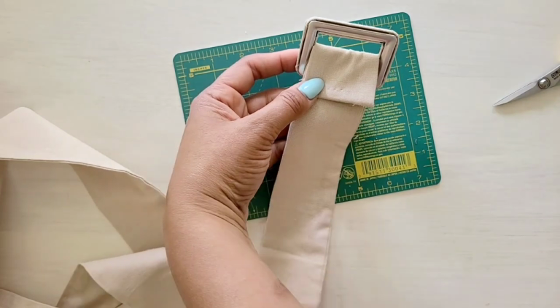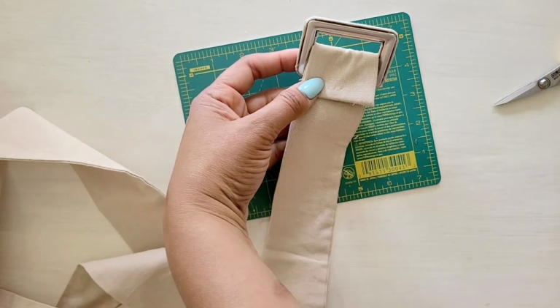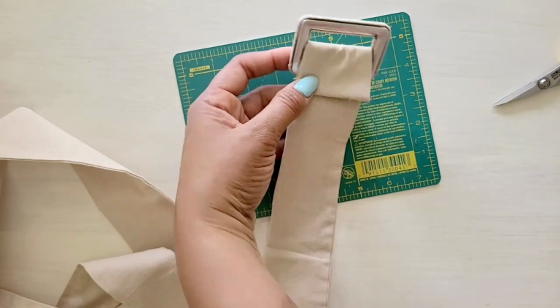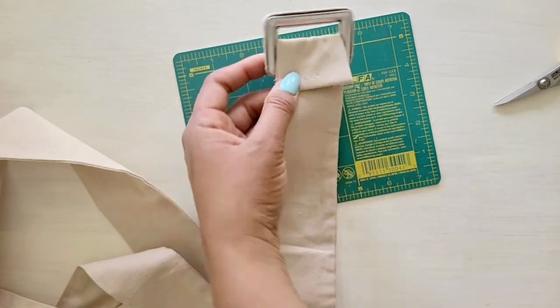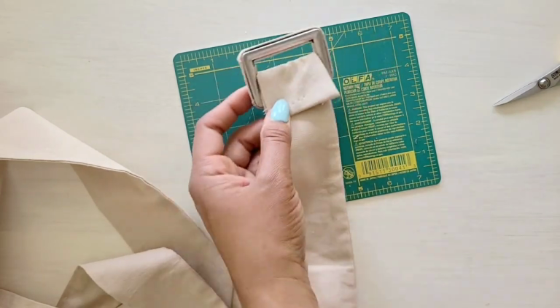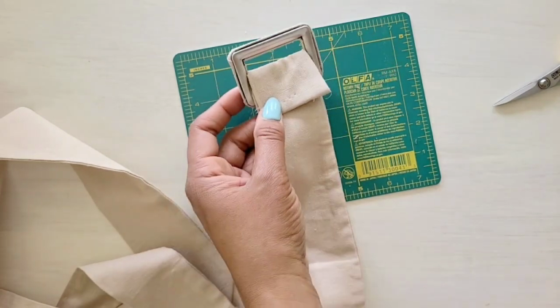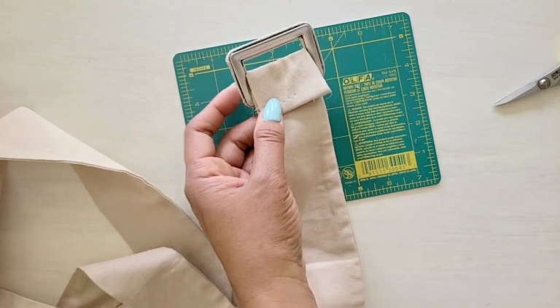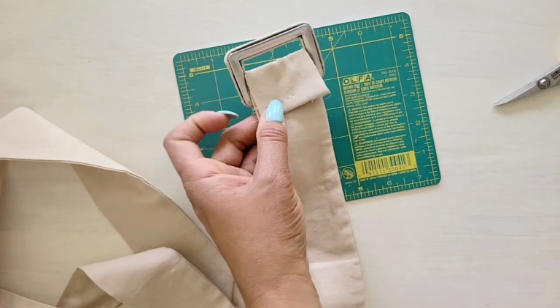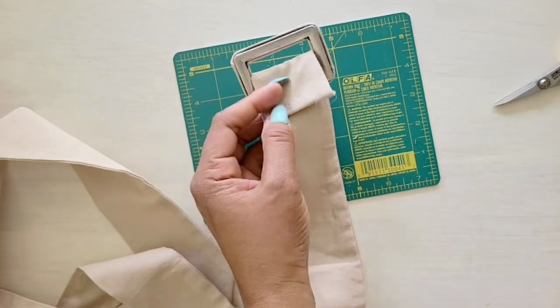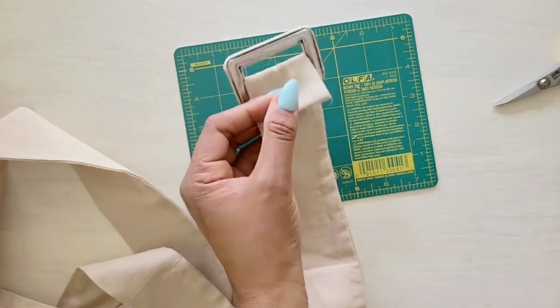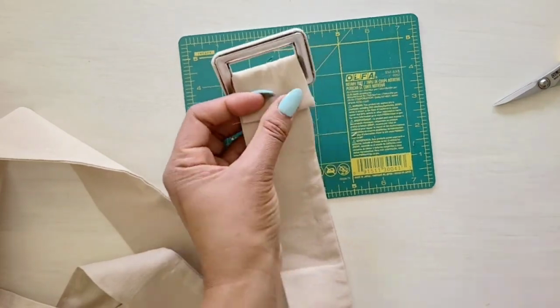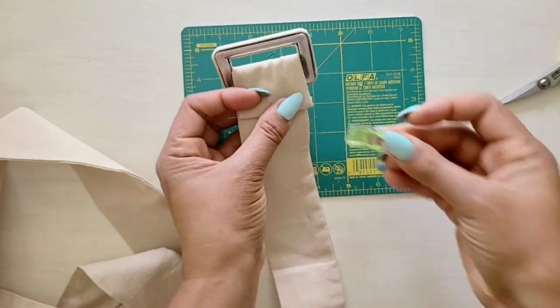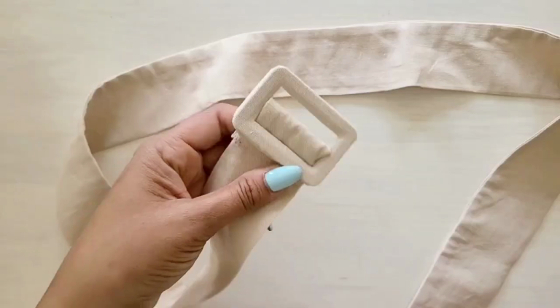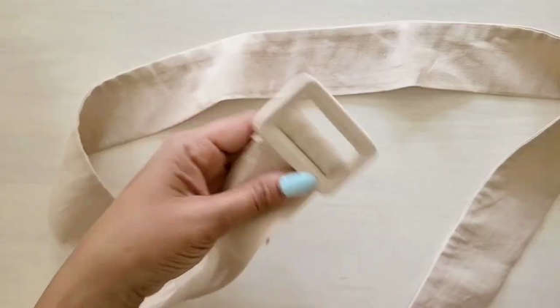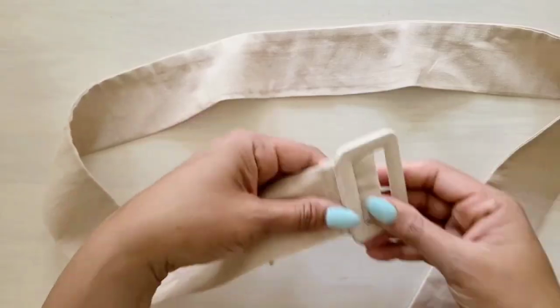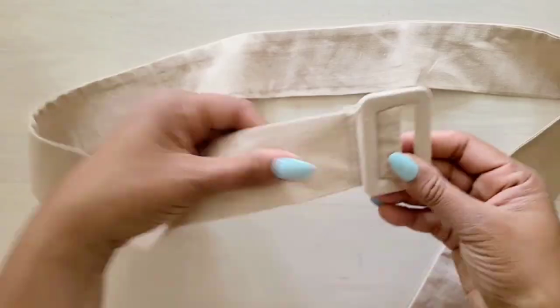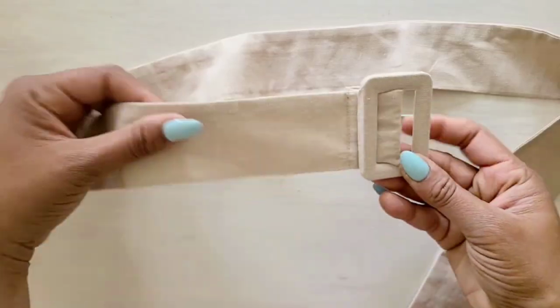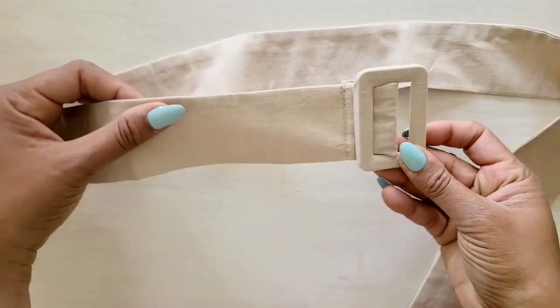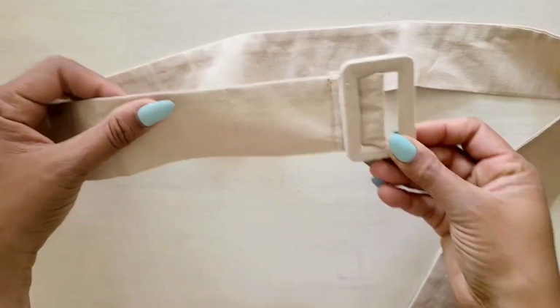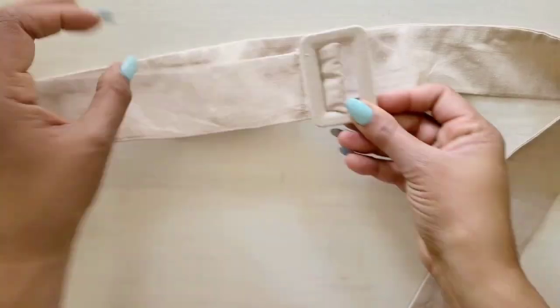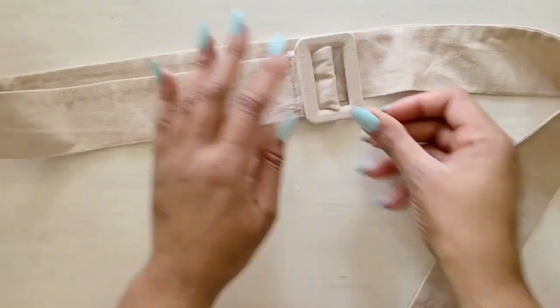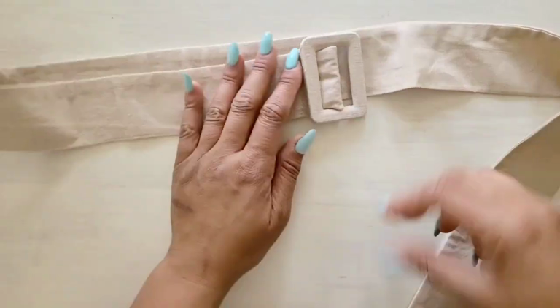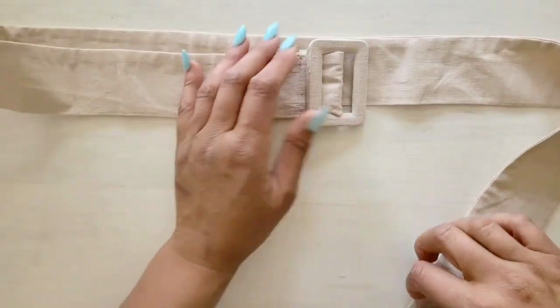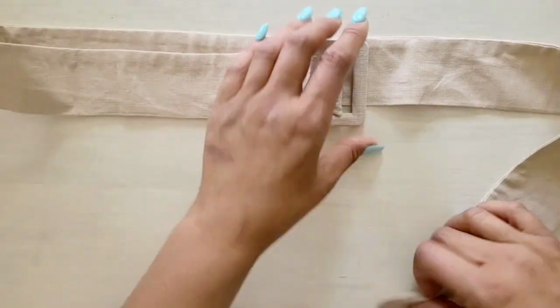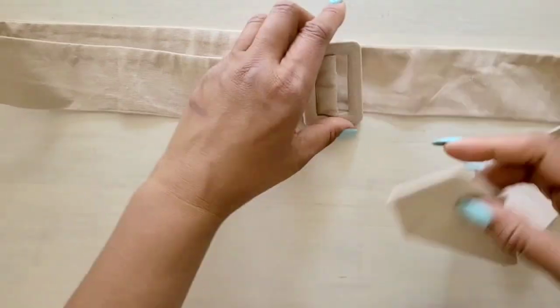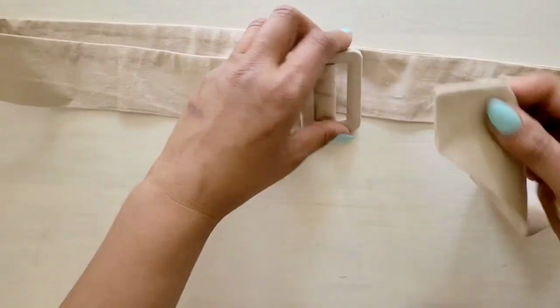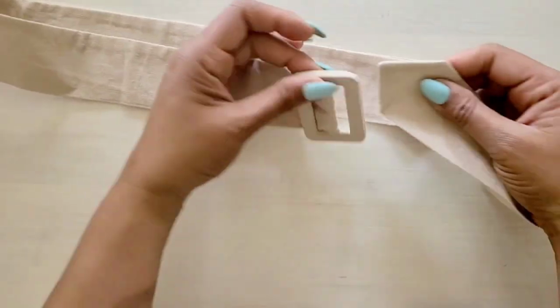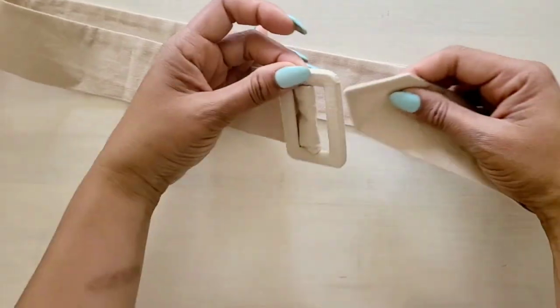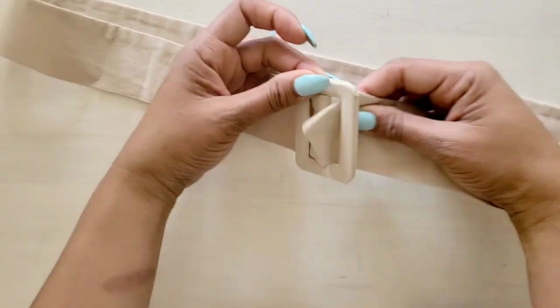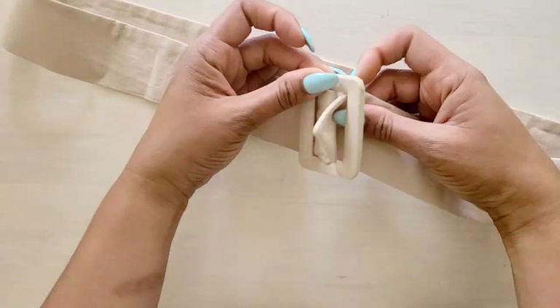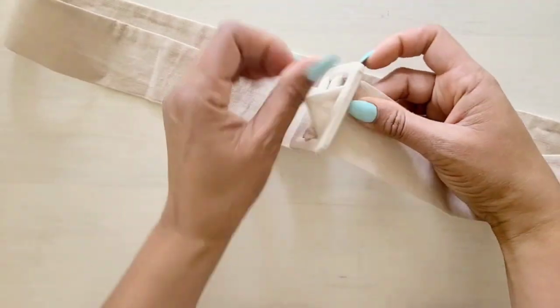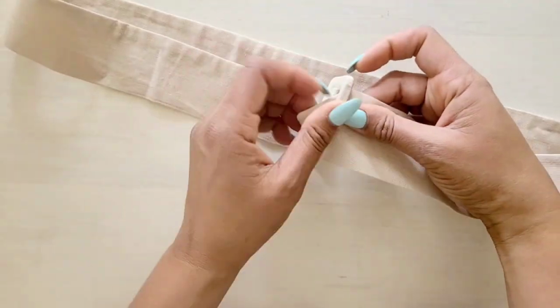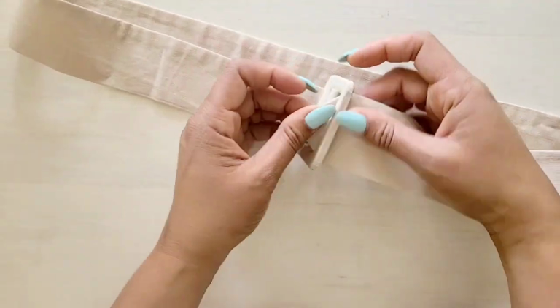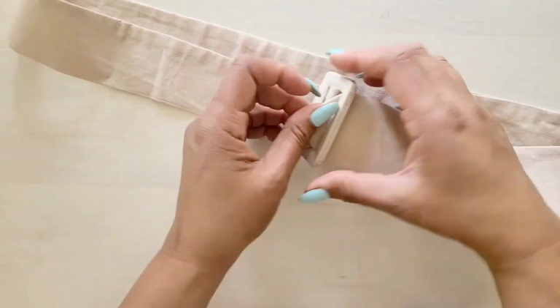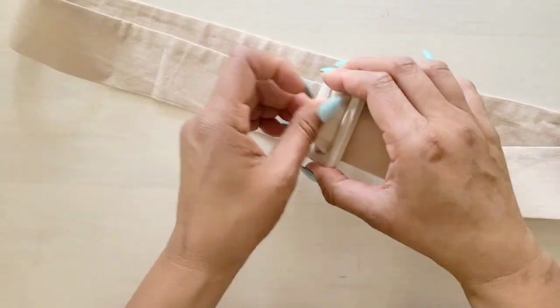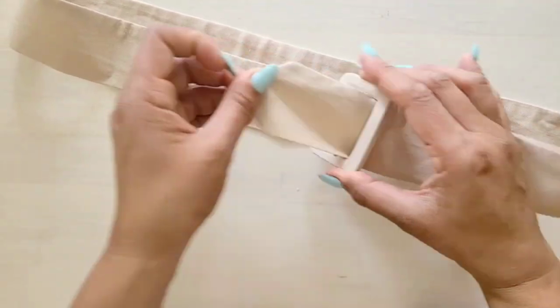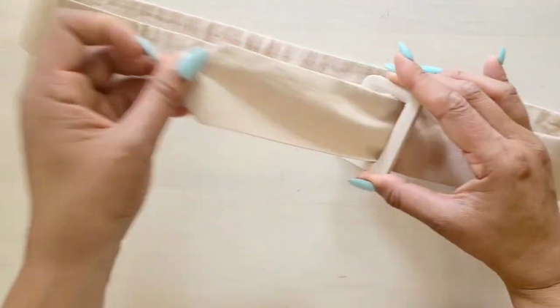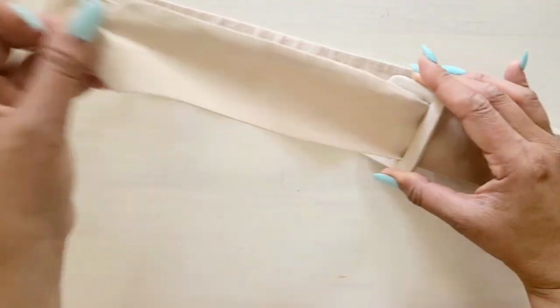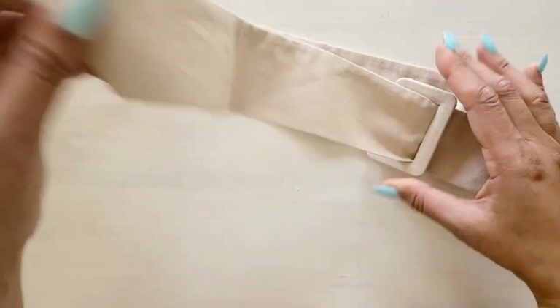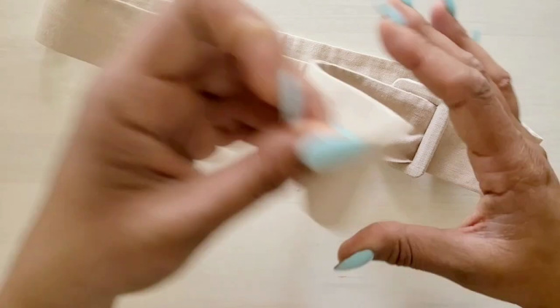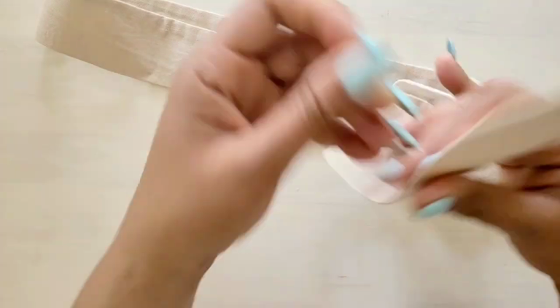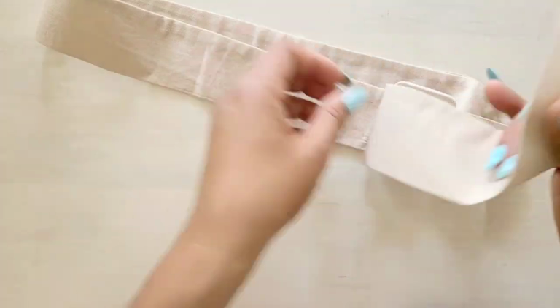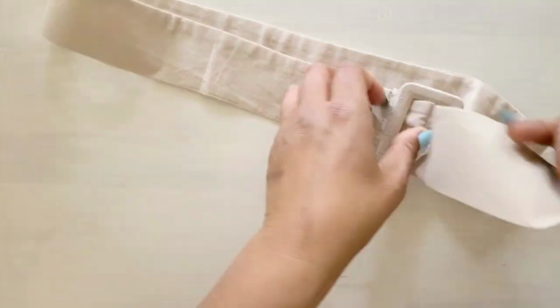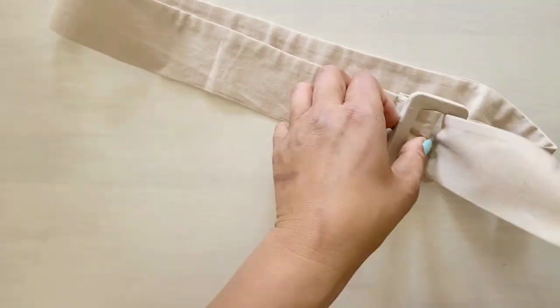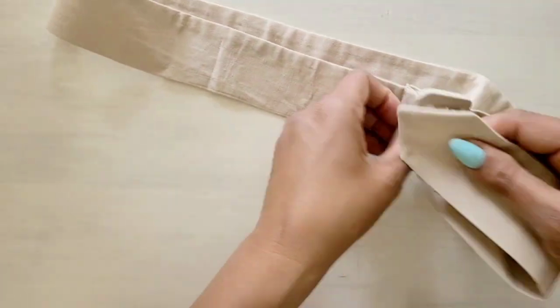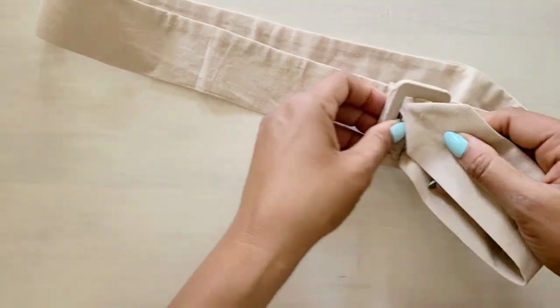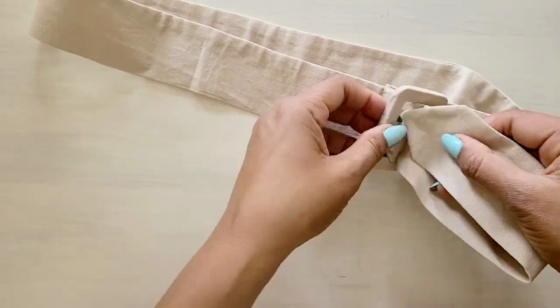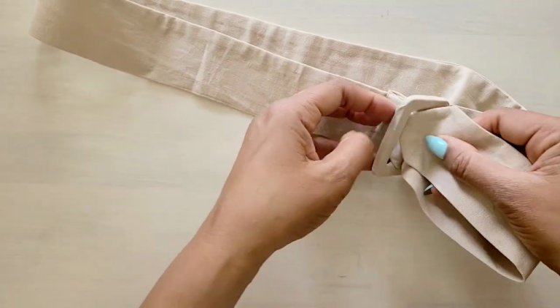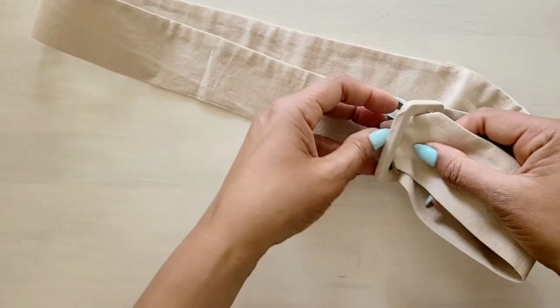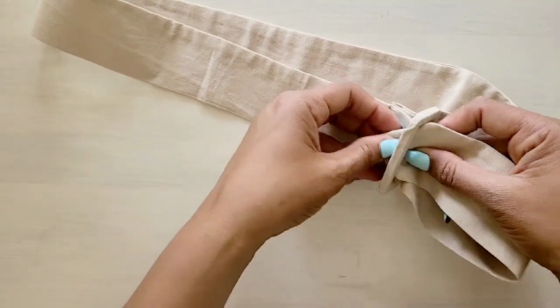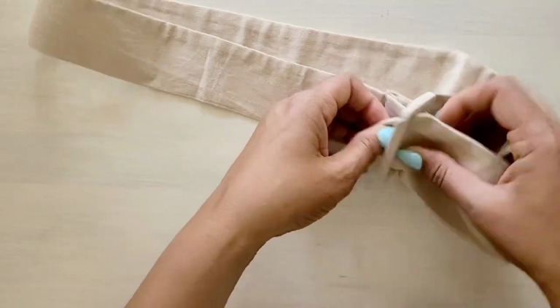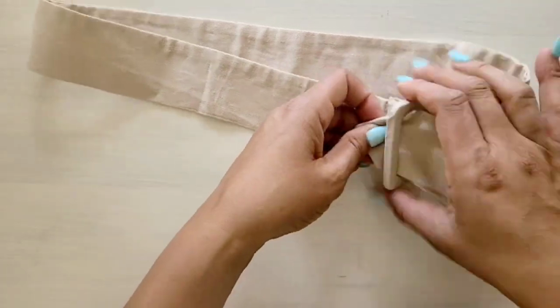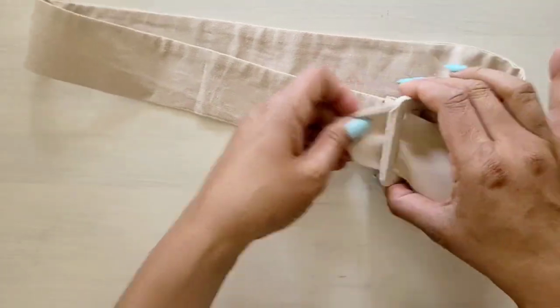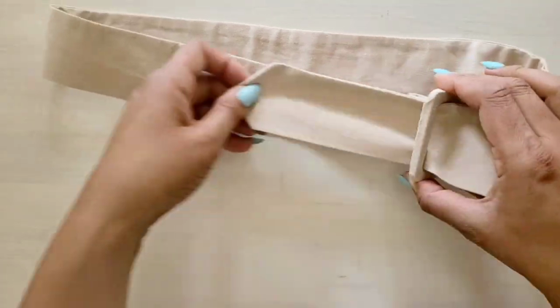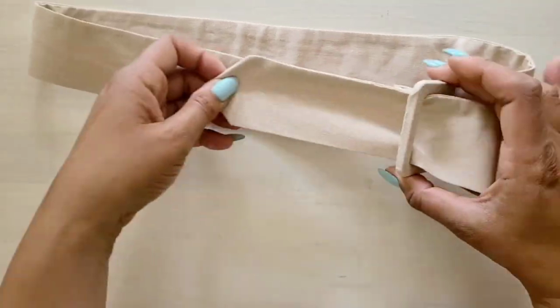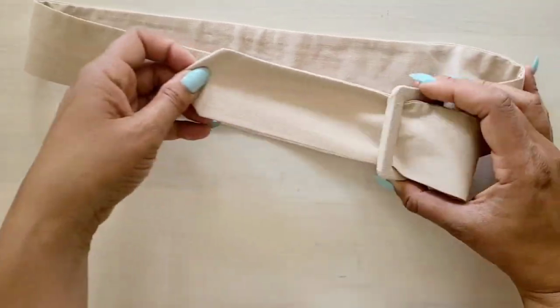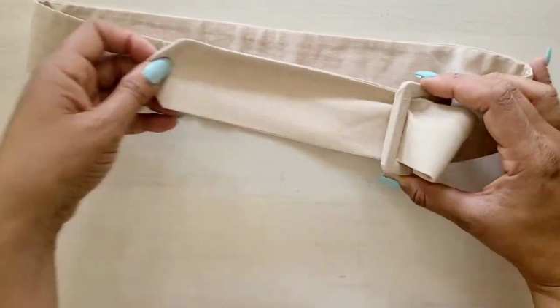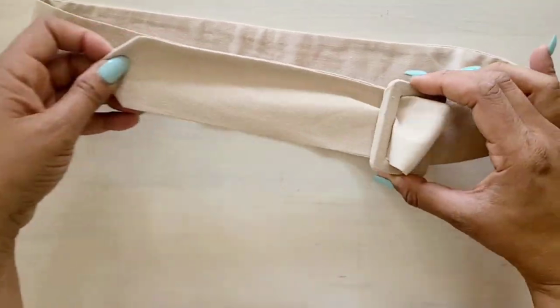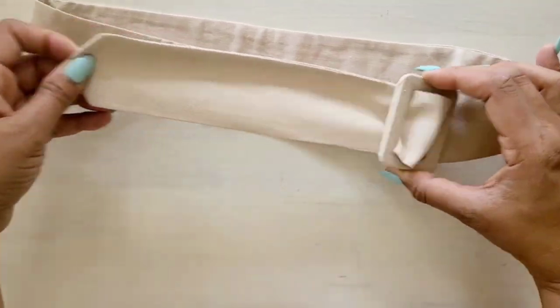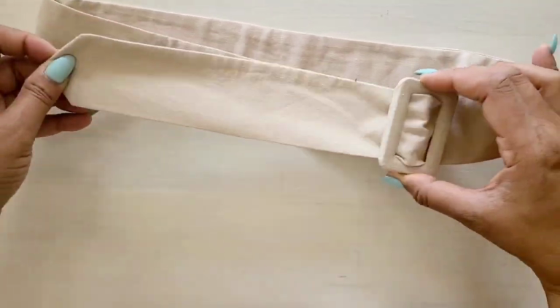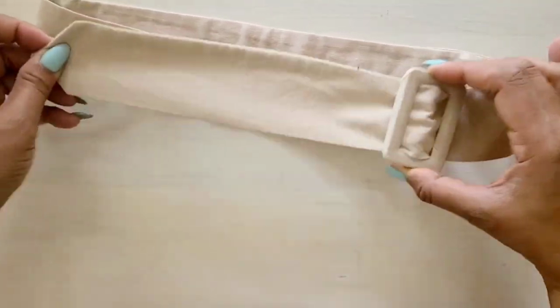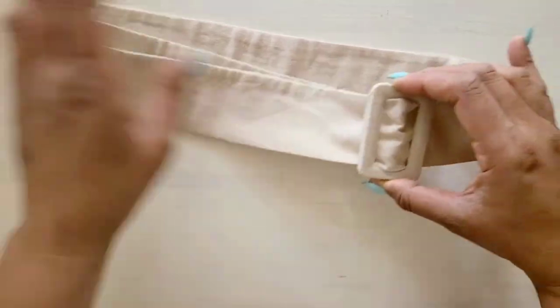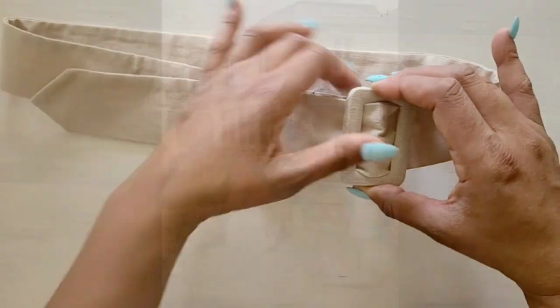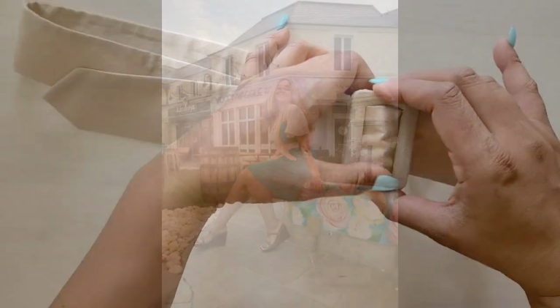To finish your jumper, apply your buttonholes and buttons using your buttonhole guide, and finish the edge of your pants with a narrow hem.